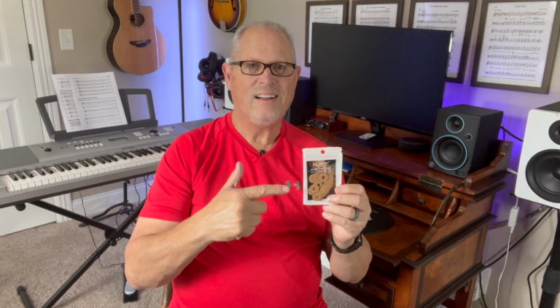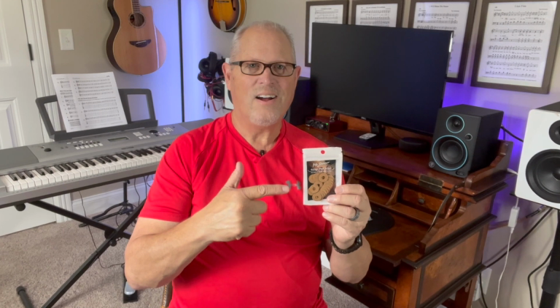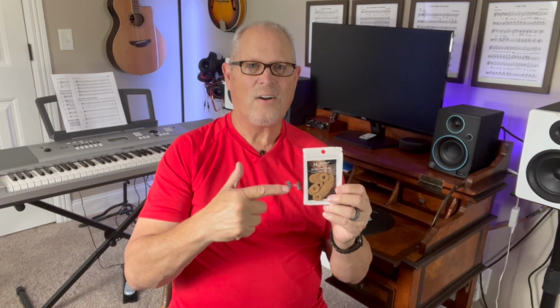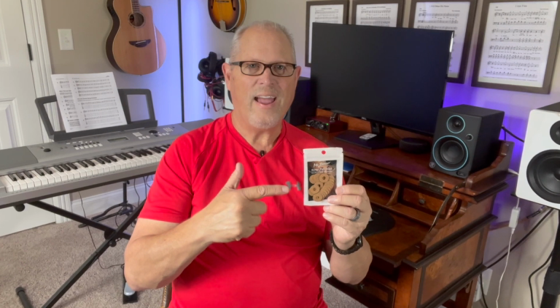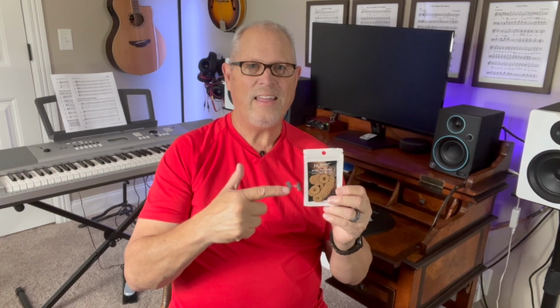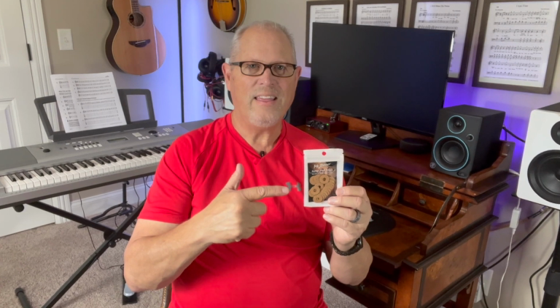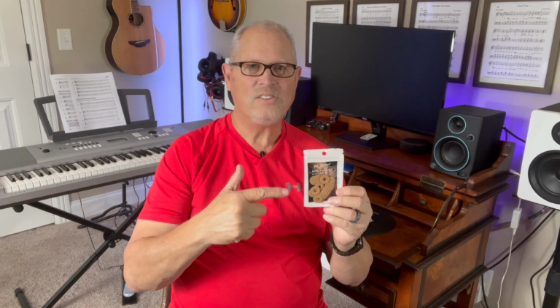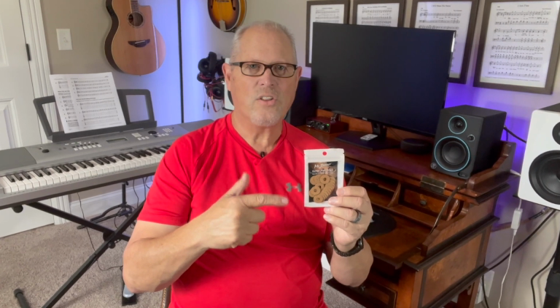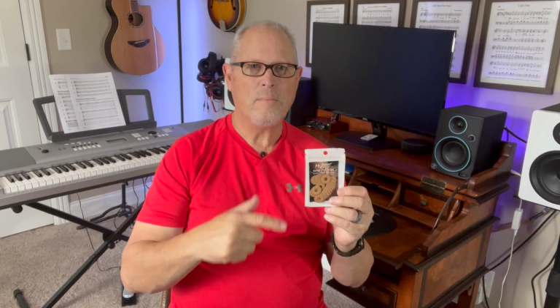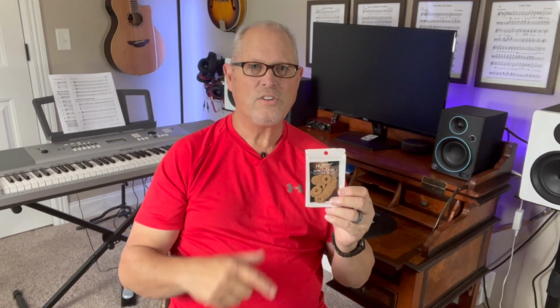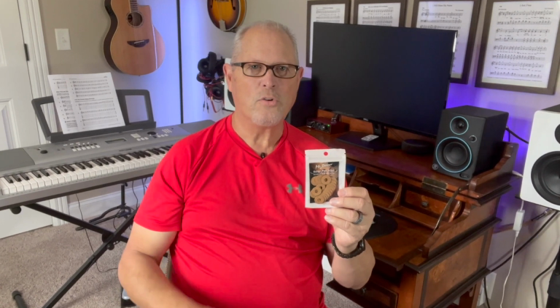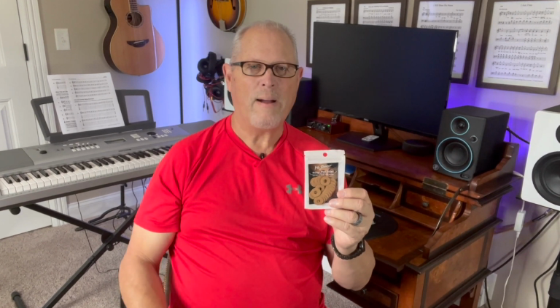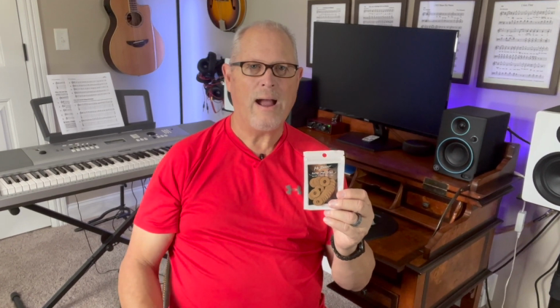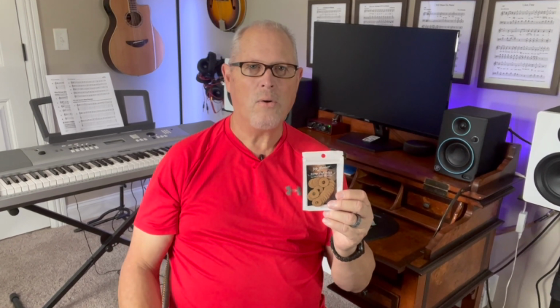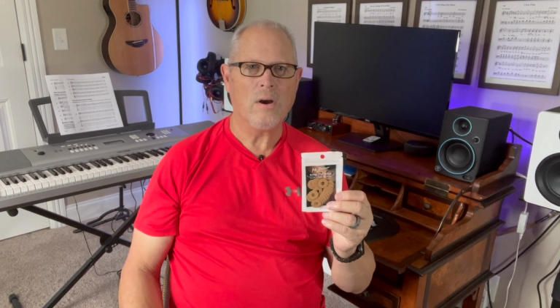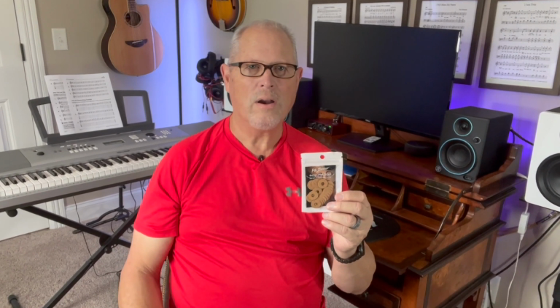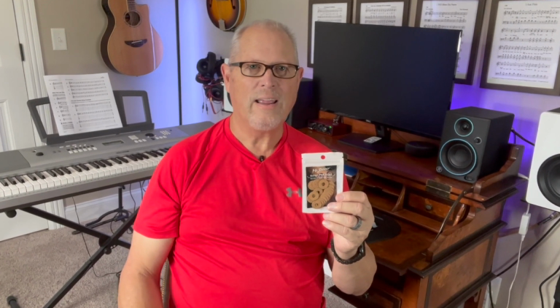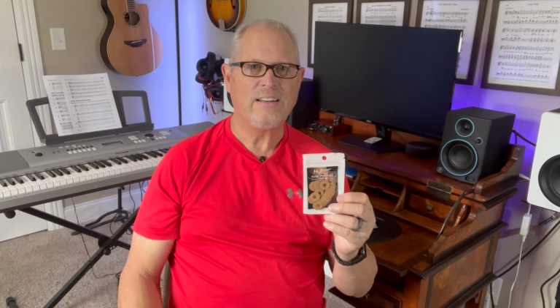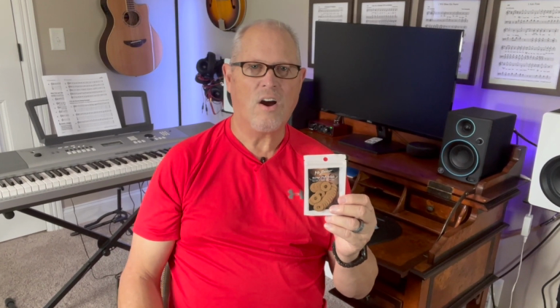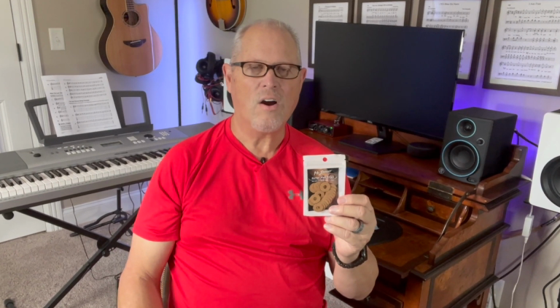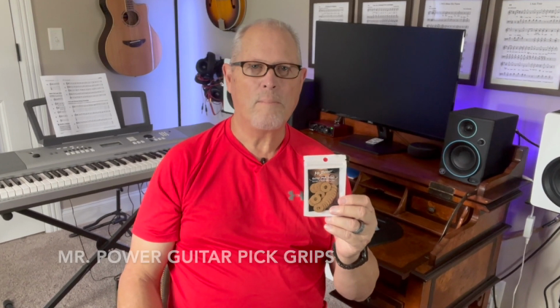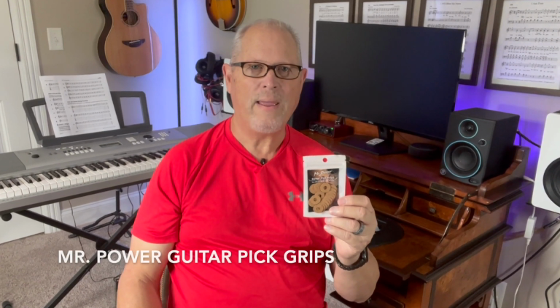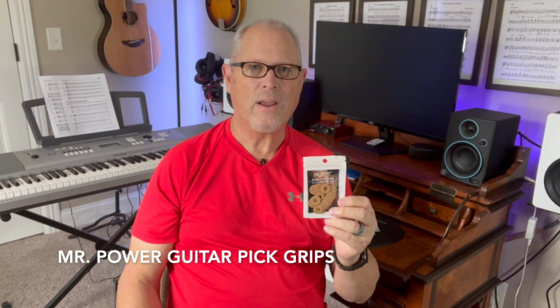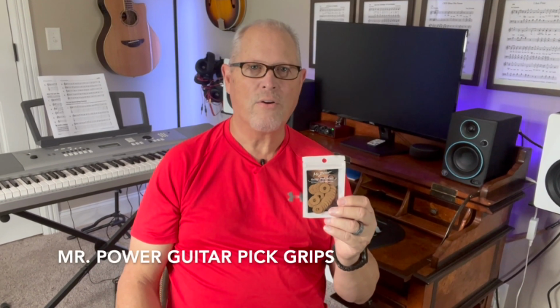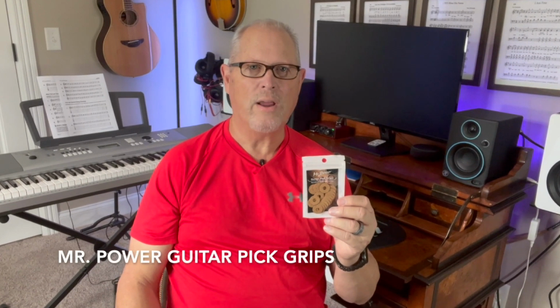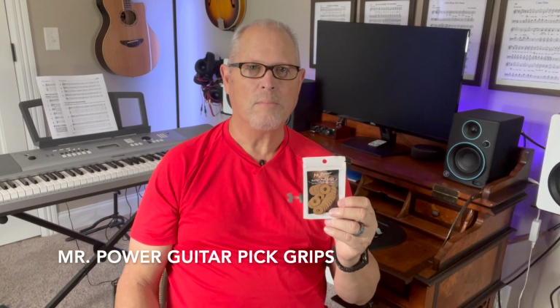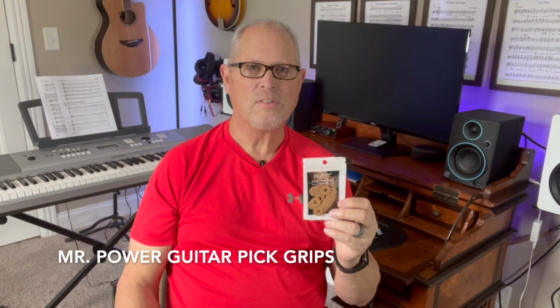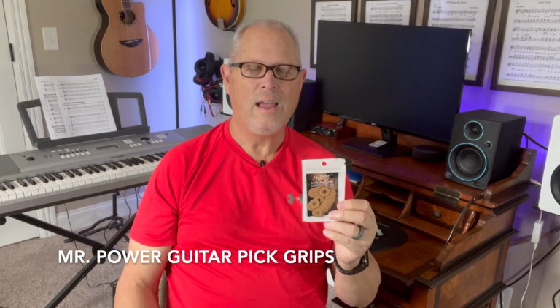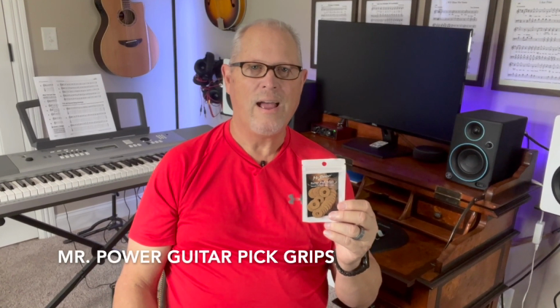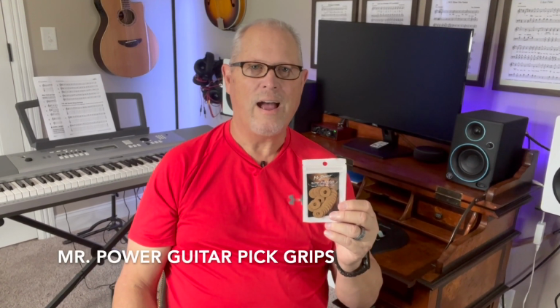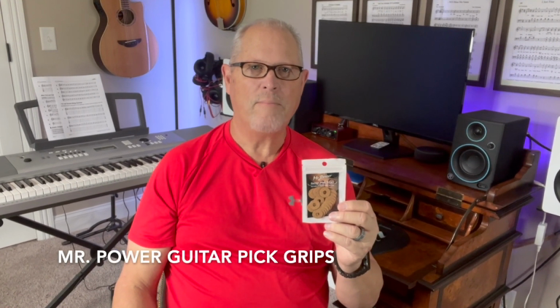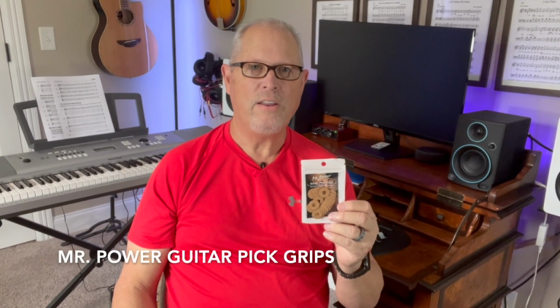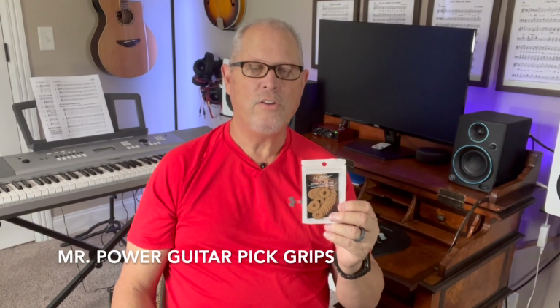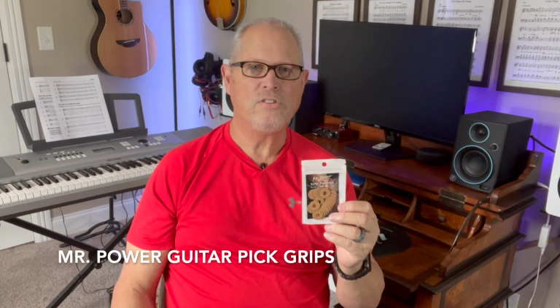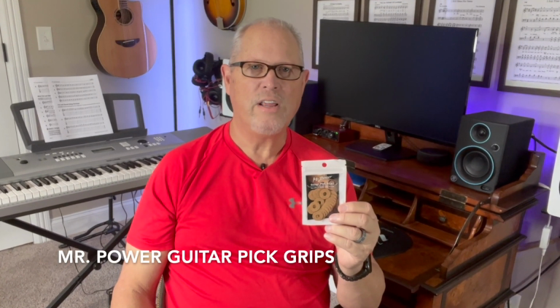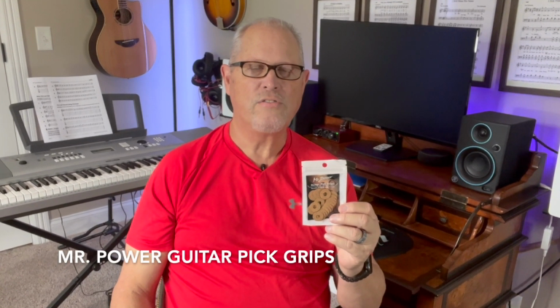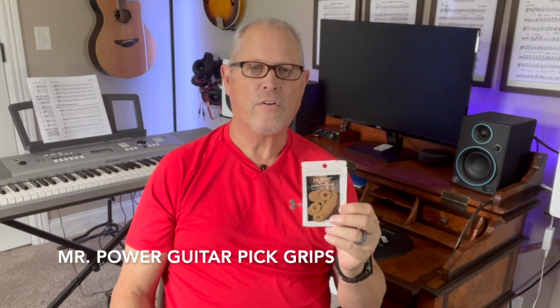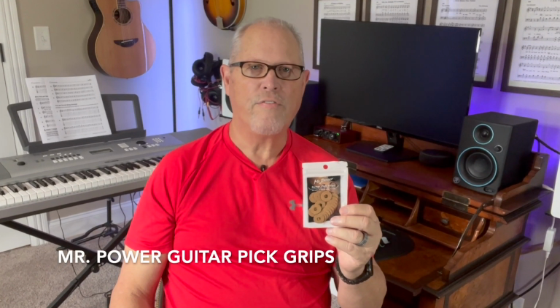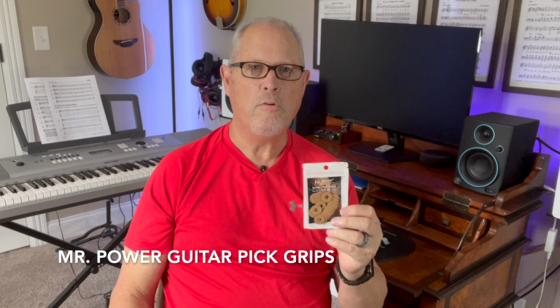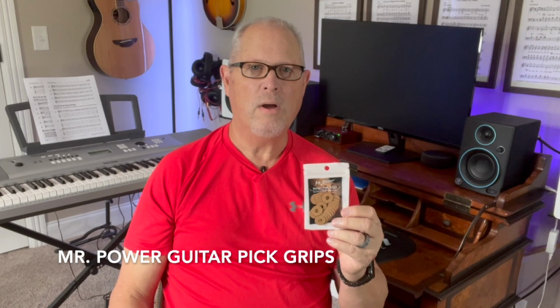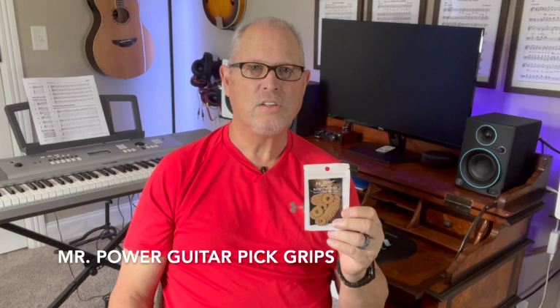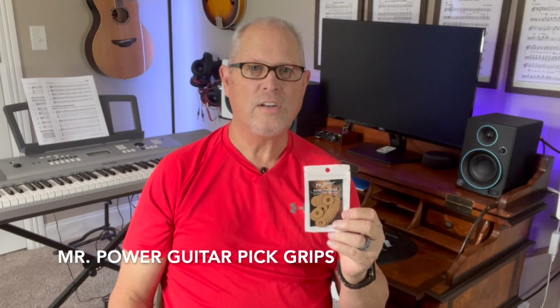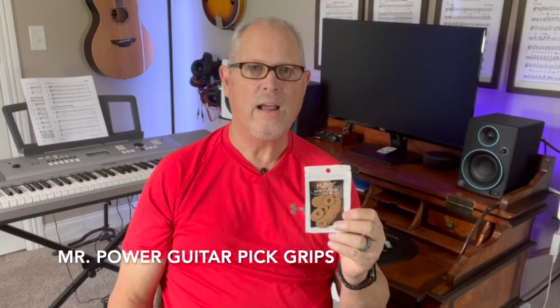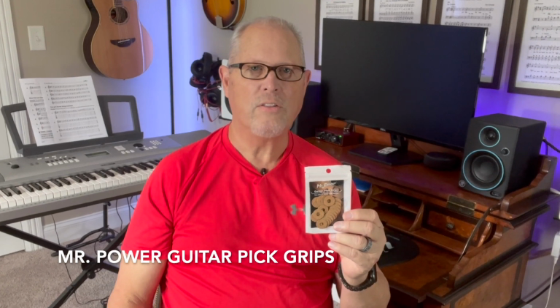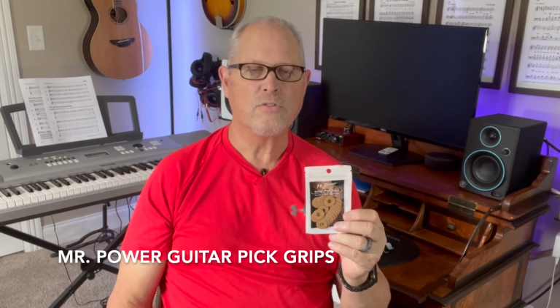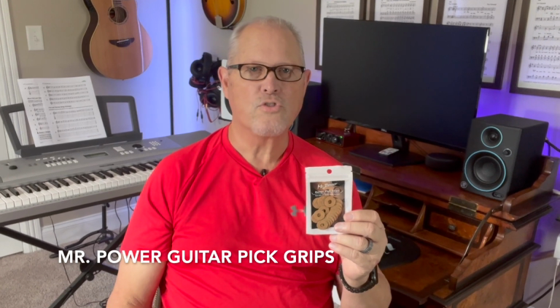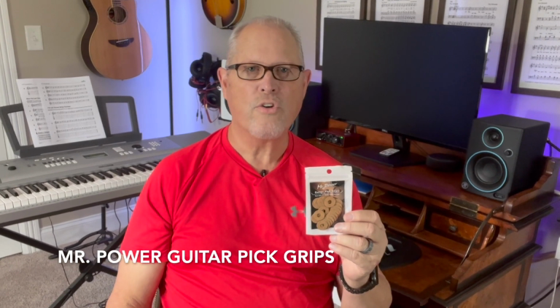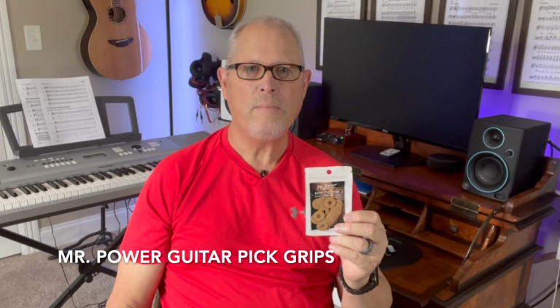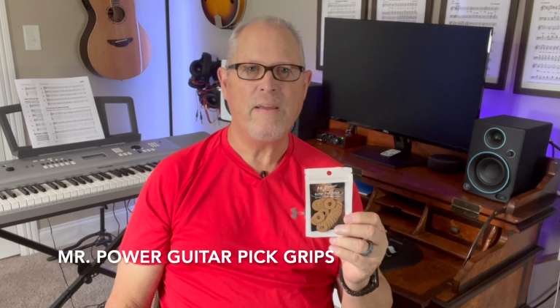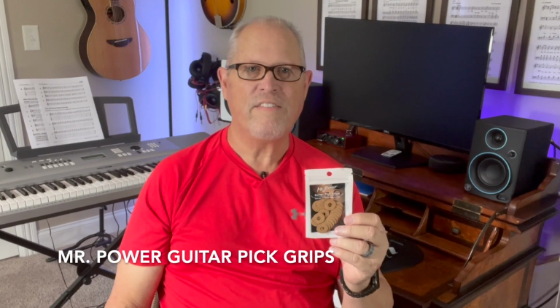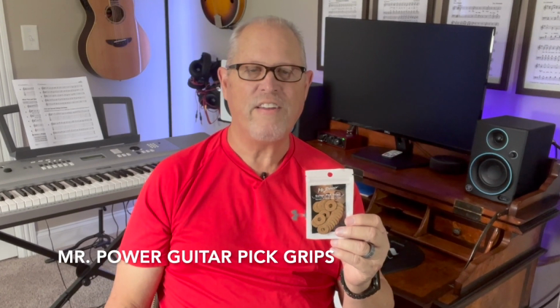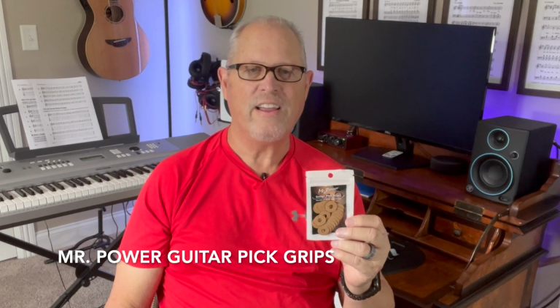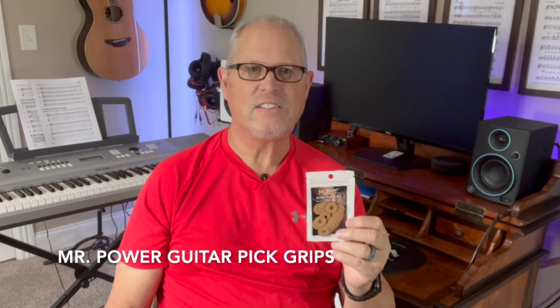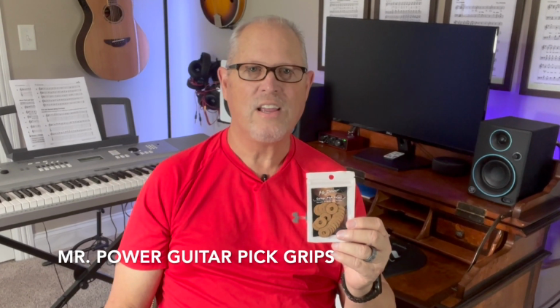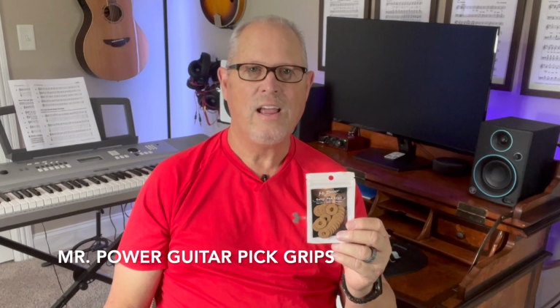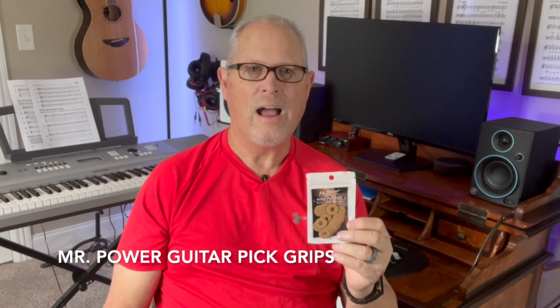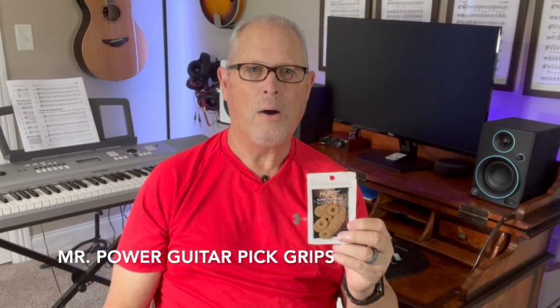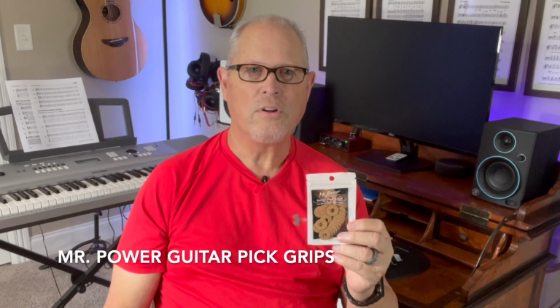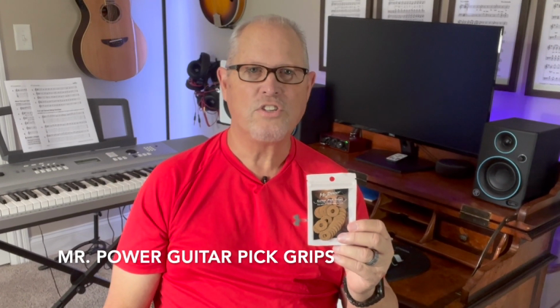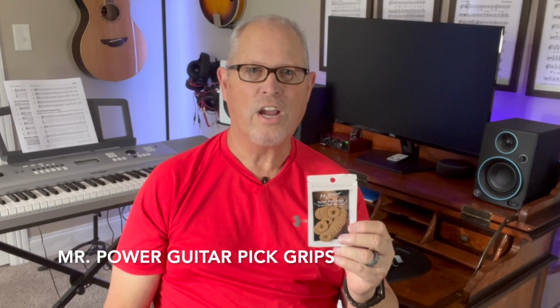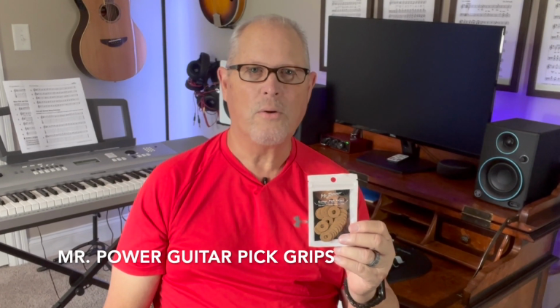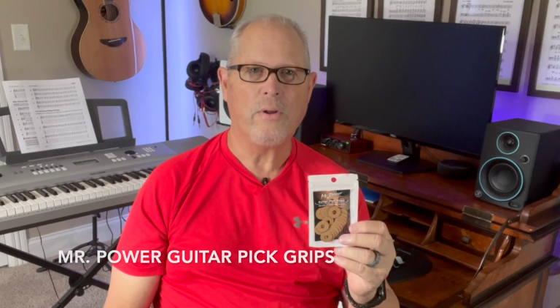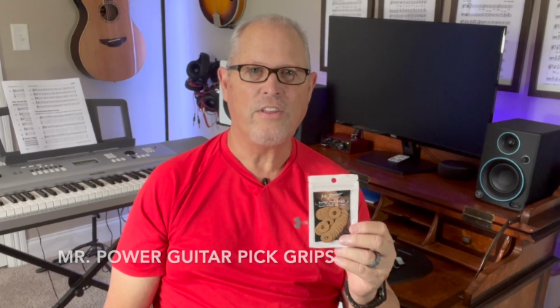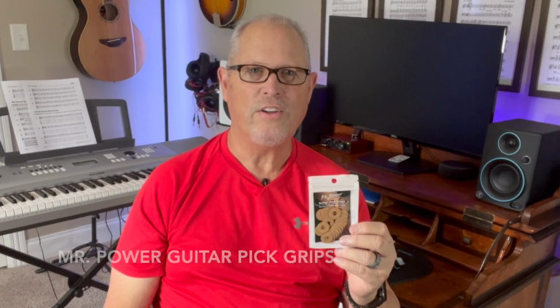These are the Mr. Power Guitar Pick Grips. I've been using these for a few months now, and there are three benefits I want to share with you.